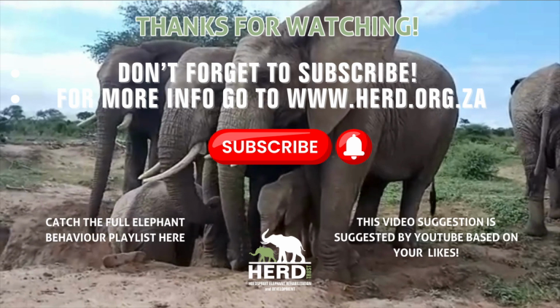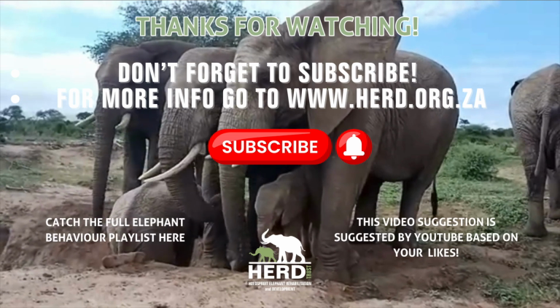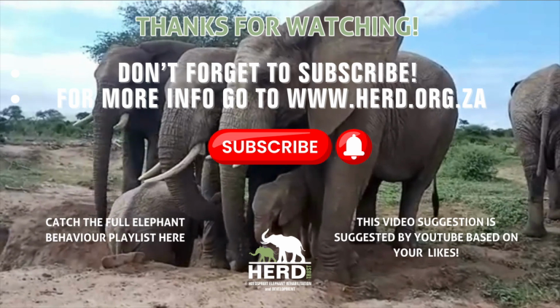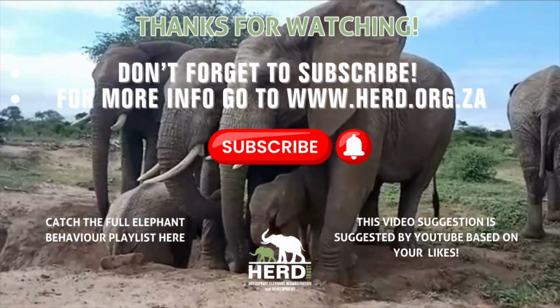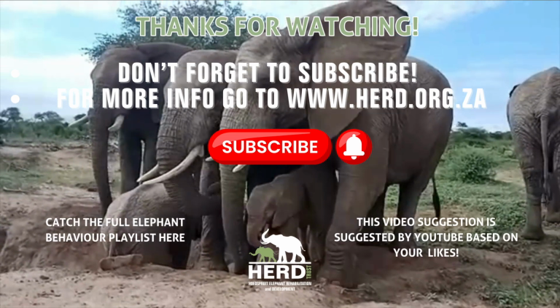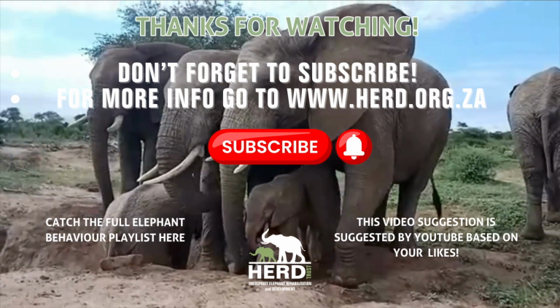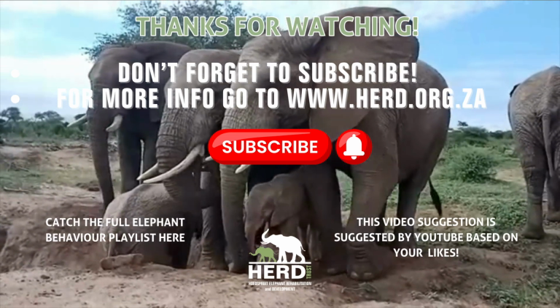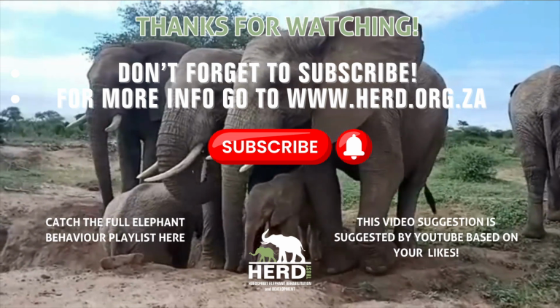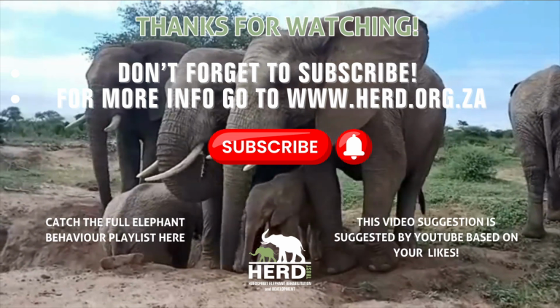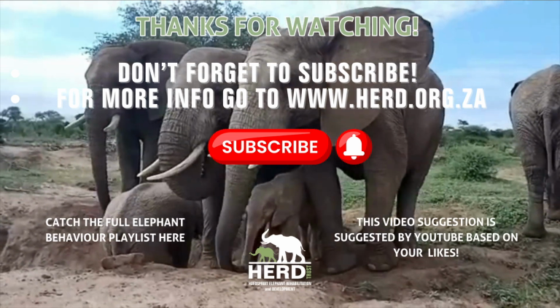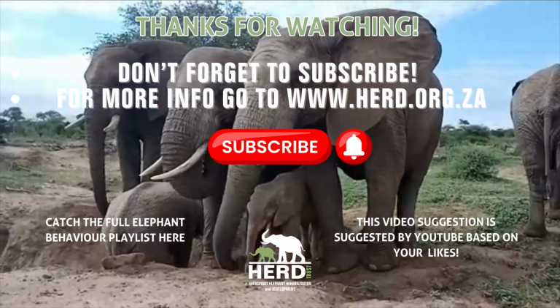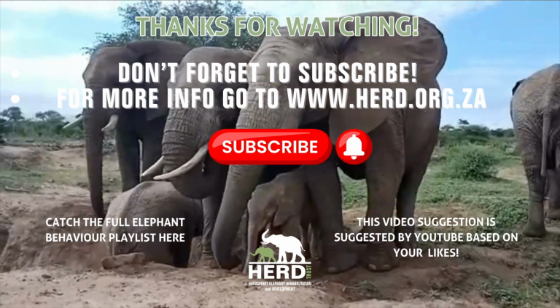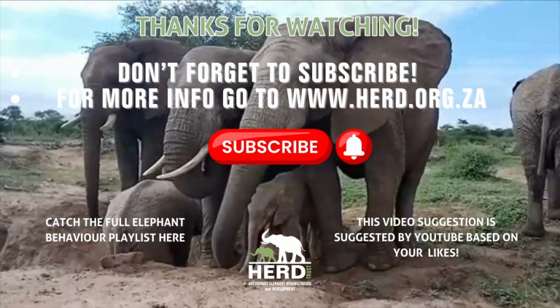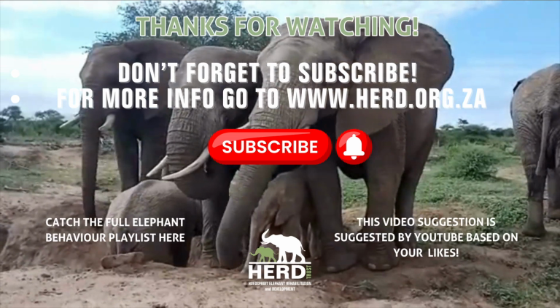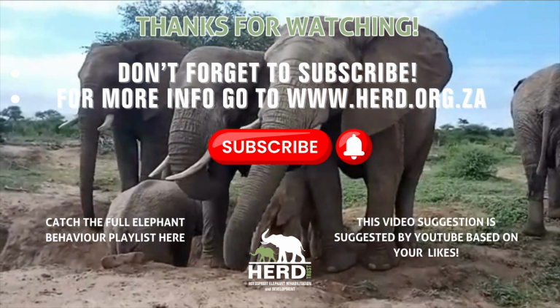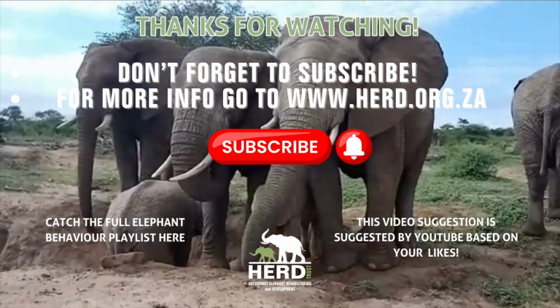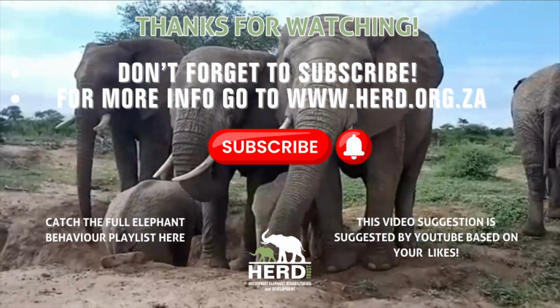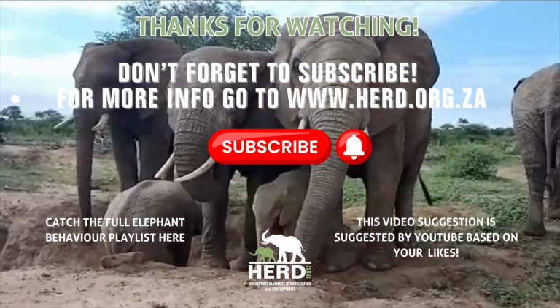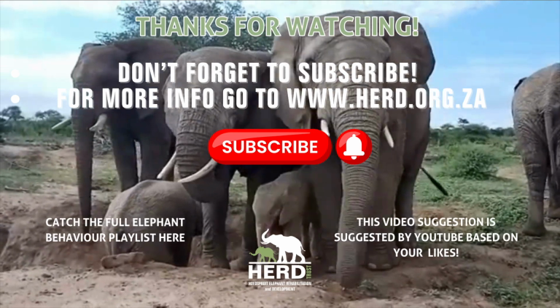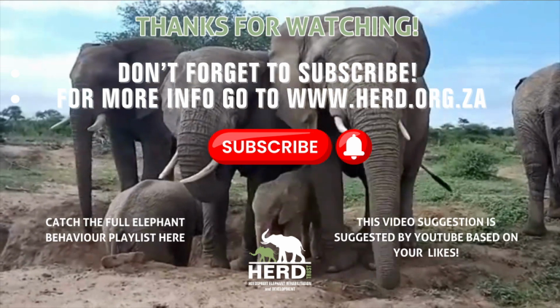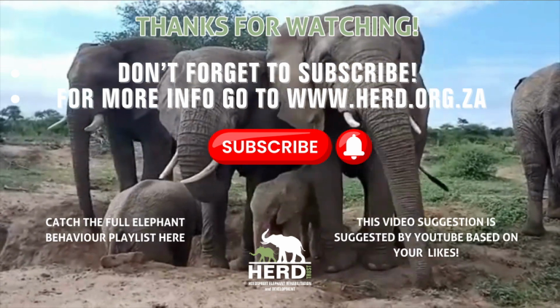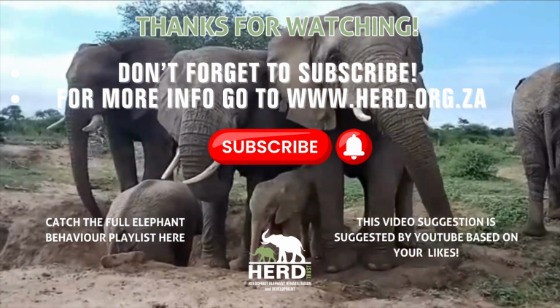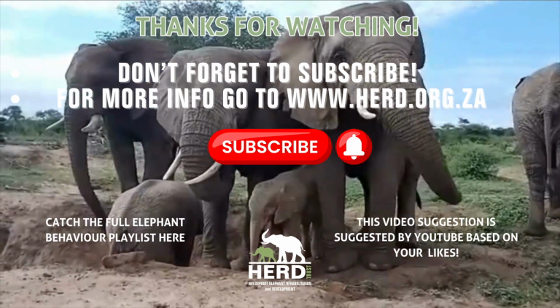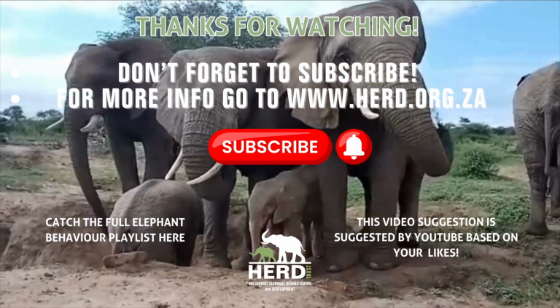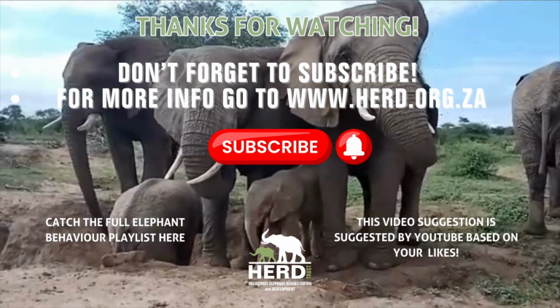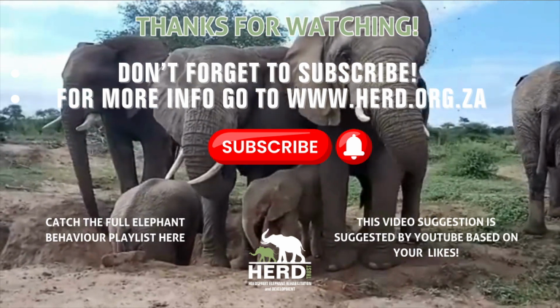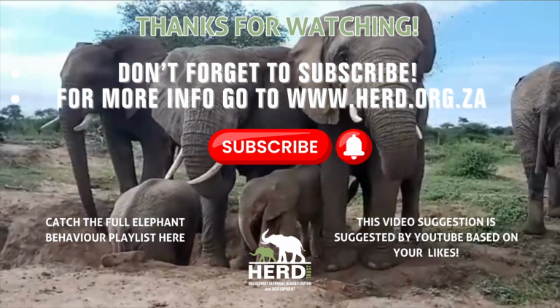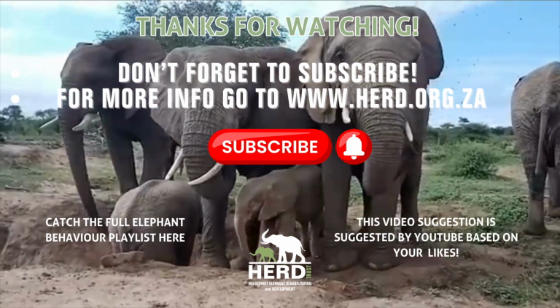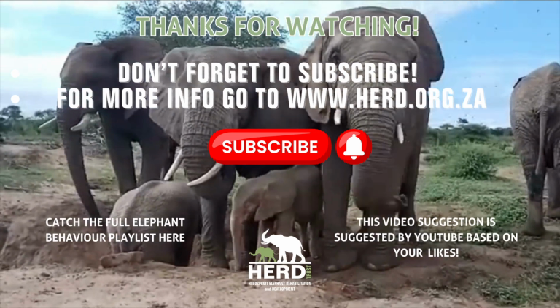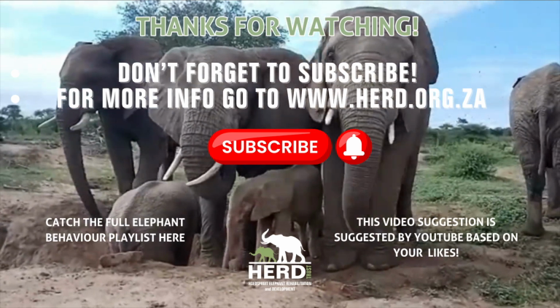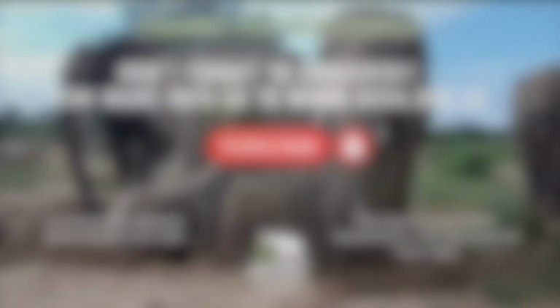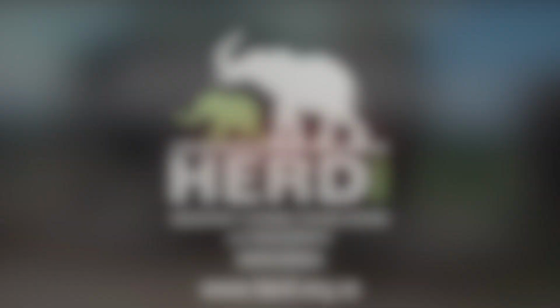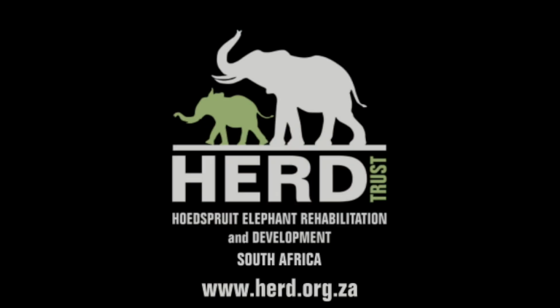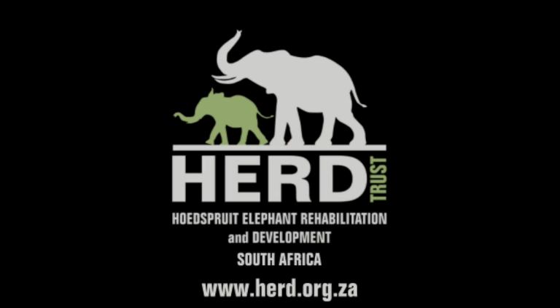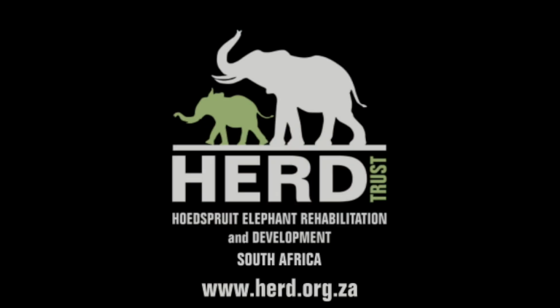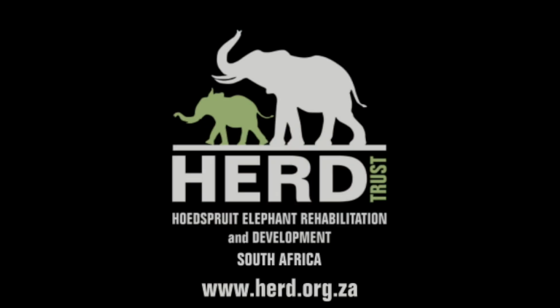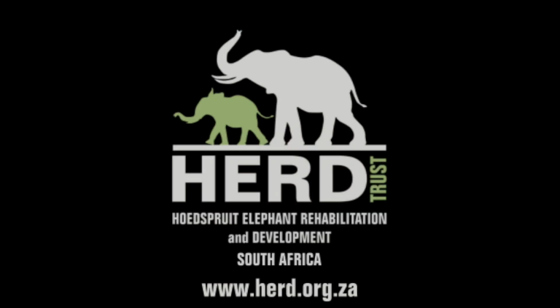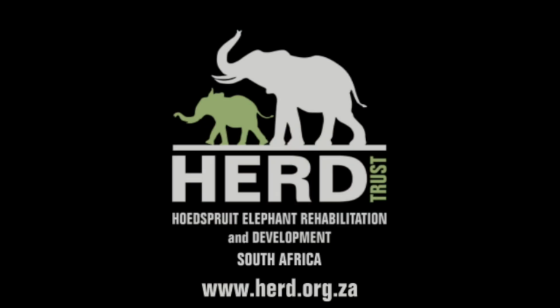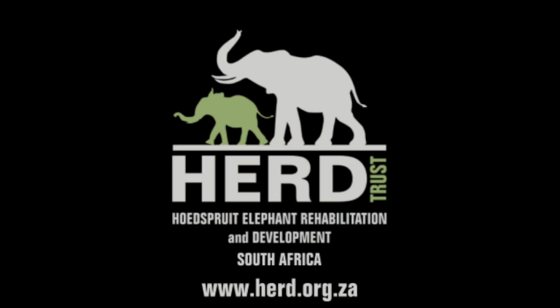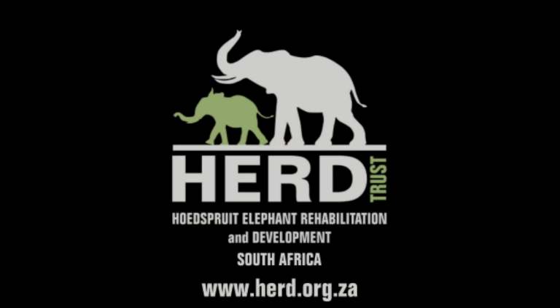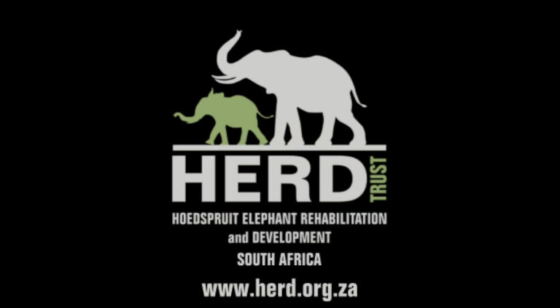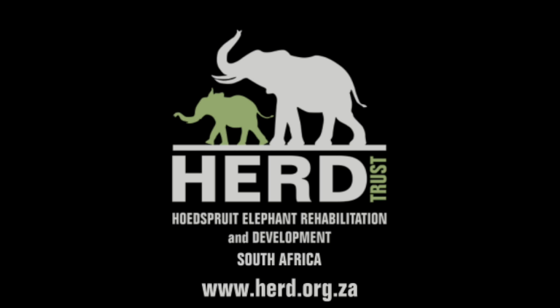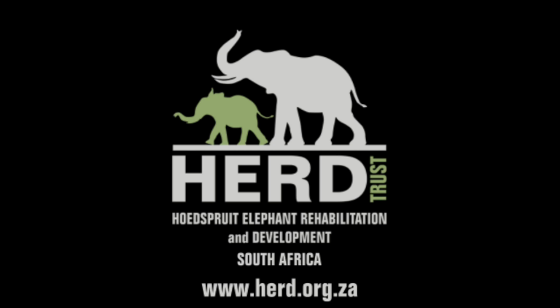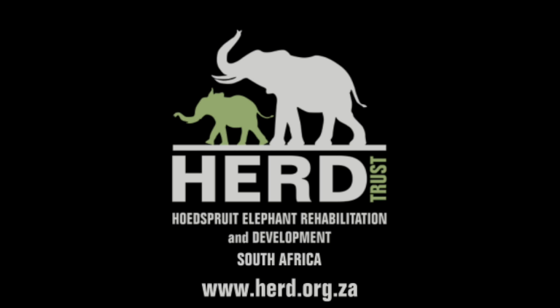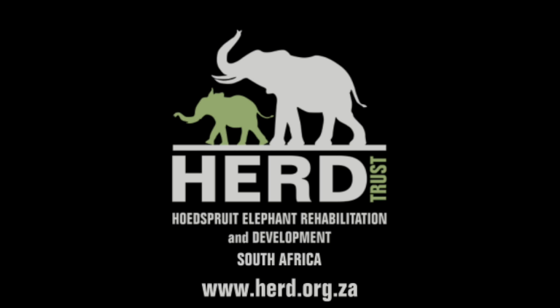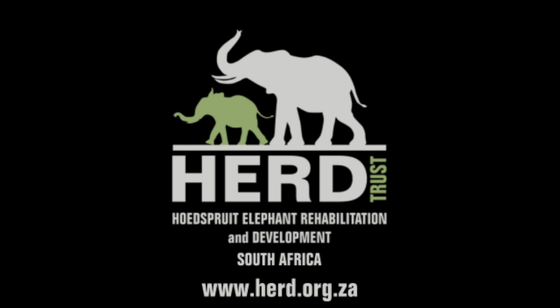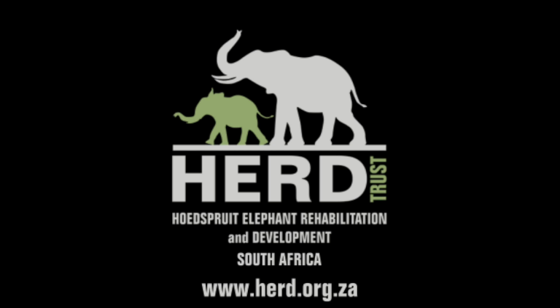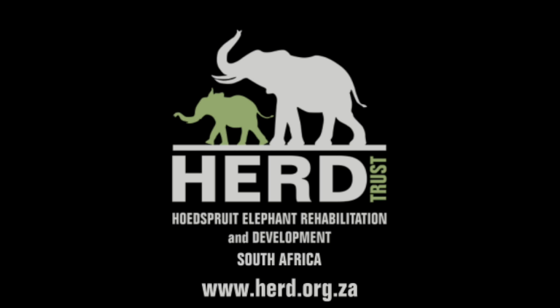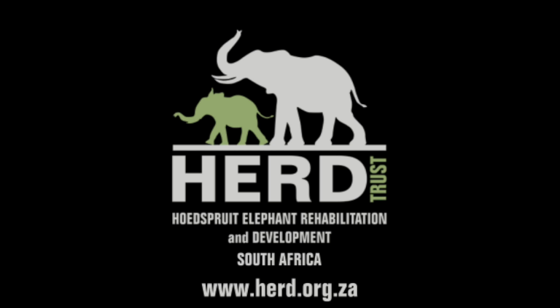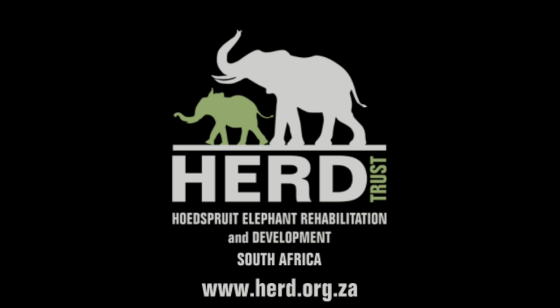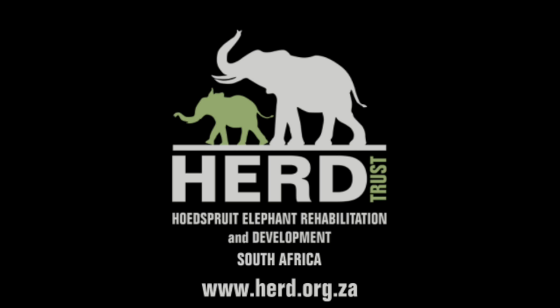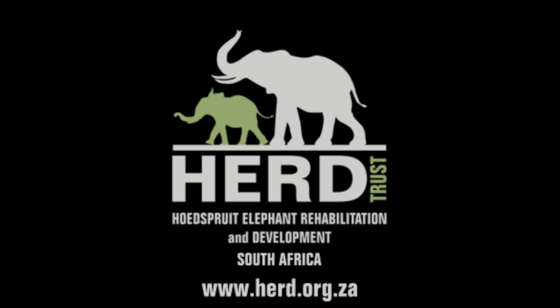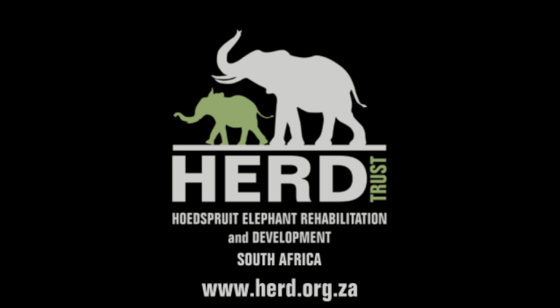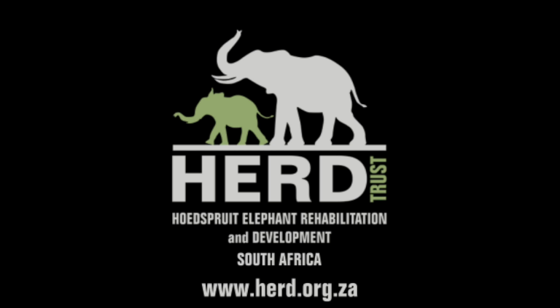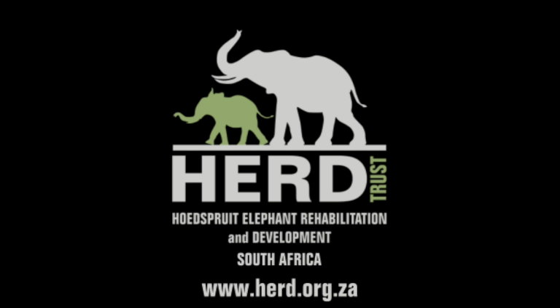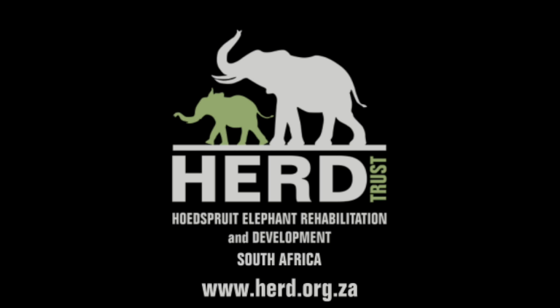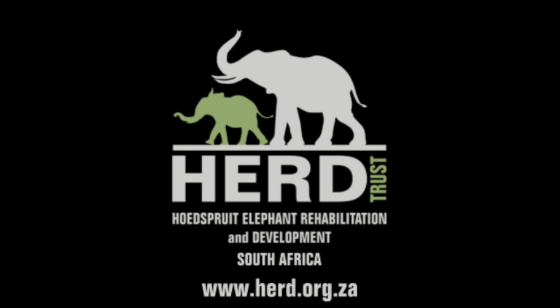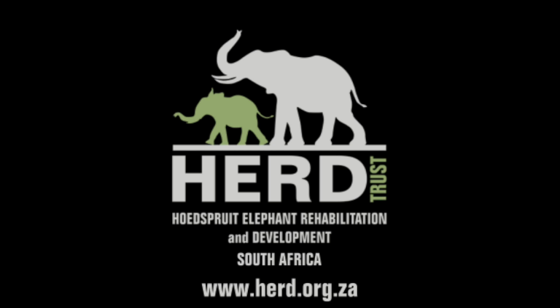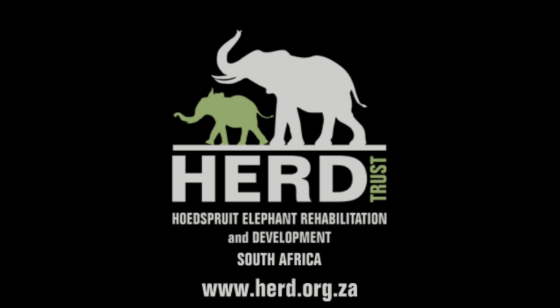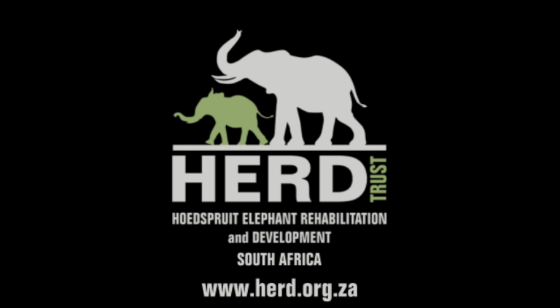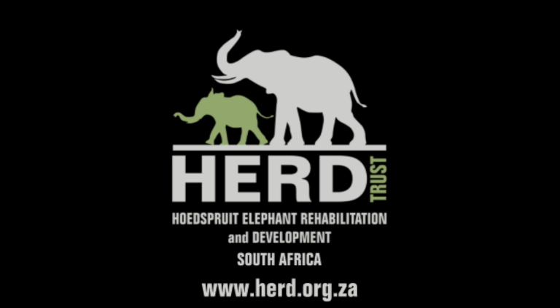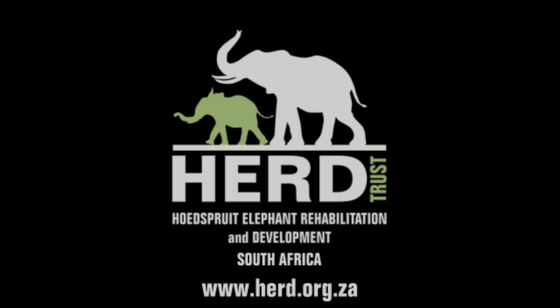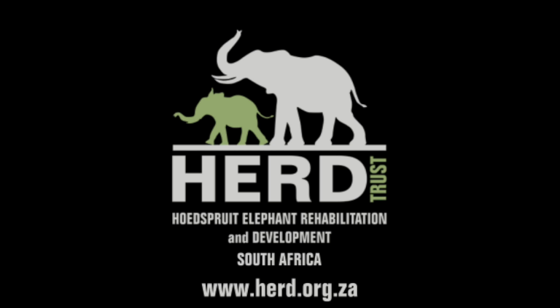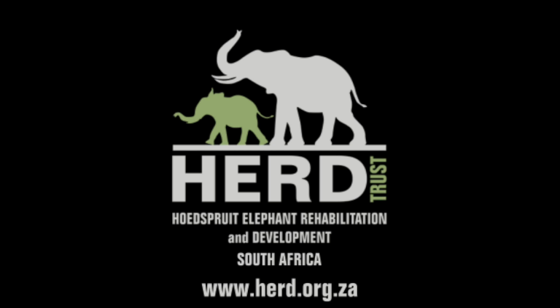Available 24/7 in our dedicated YouTube playlist. We can't wait to see you back here for episode 14. Cheerio.